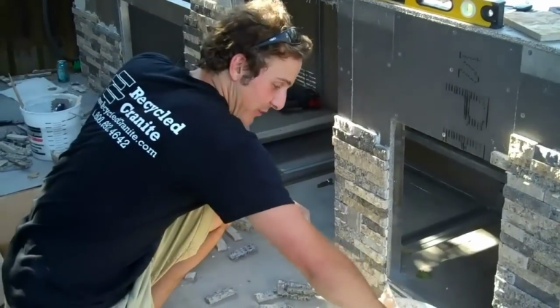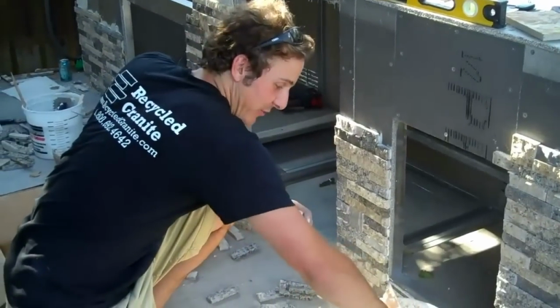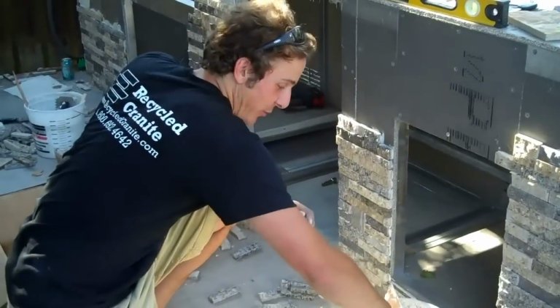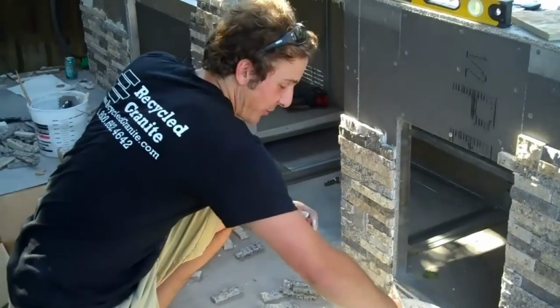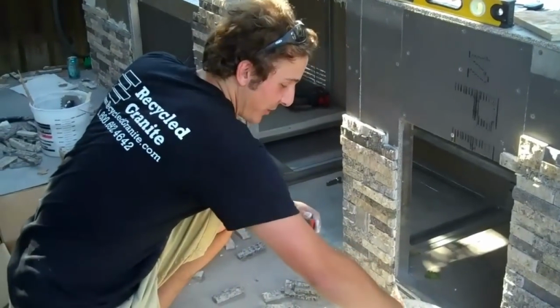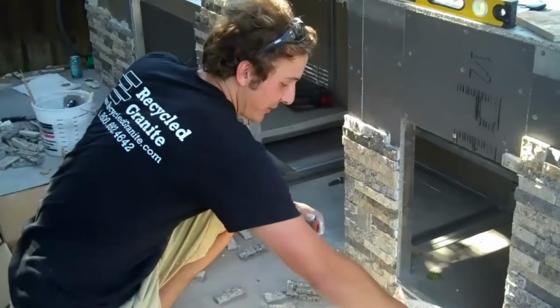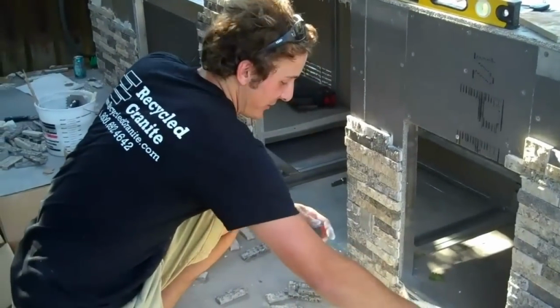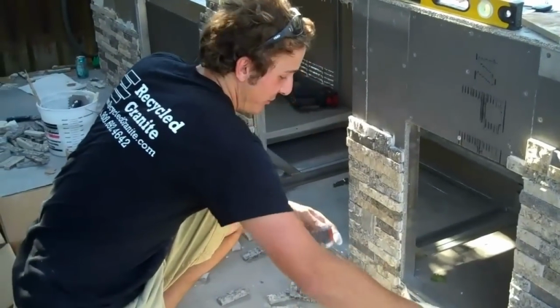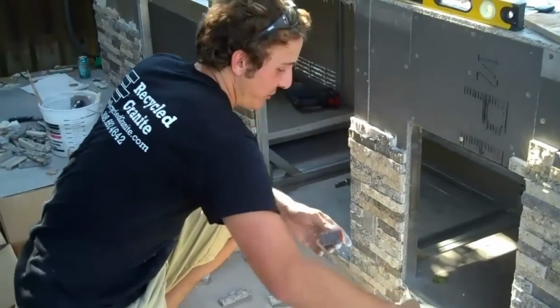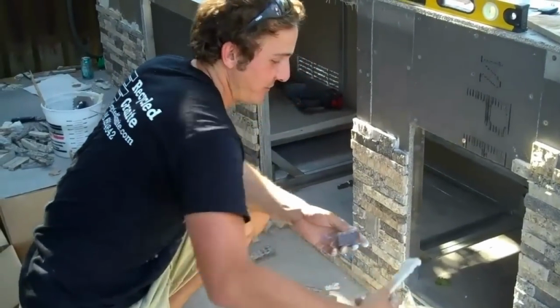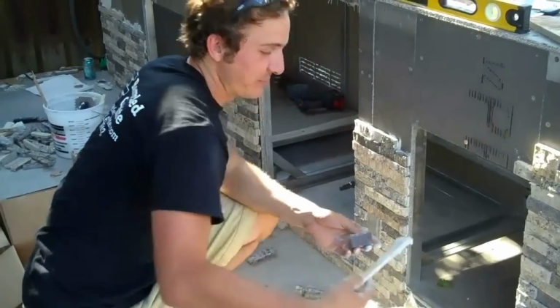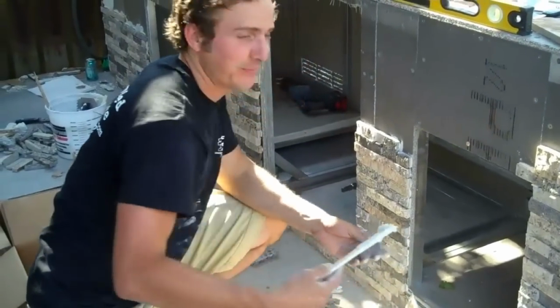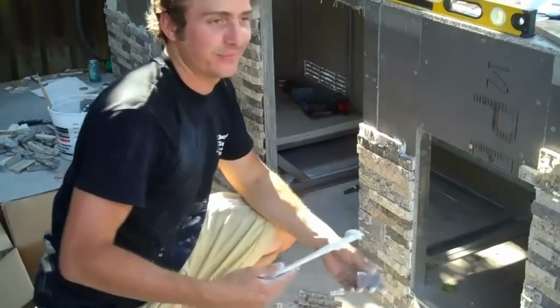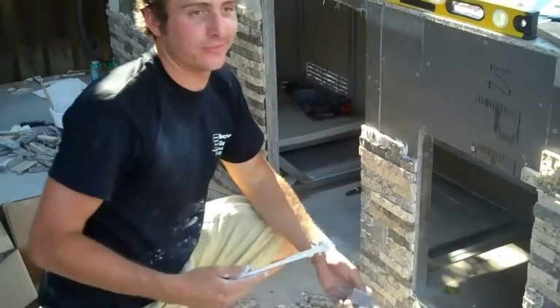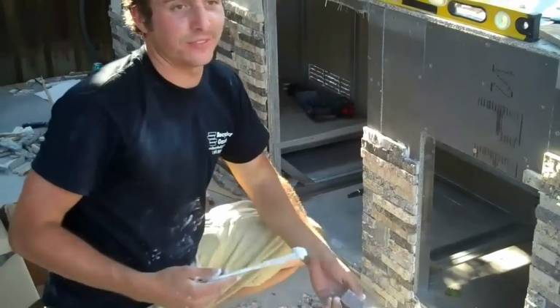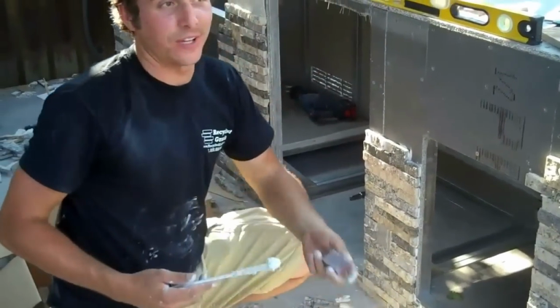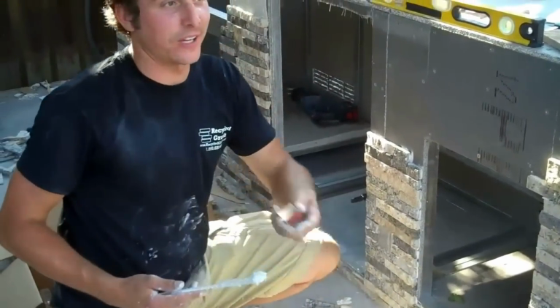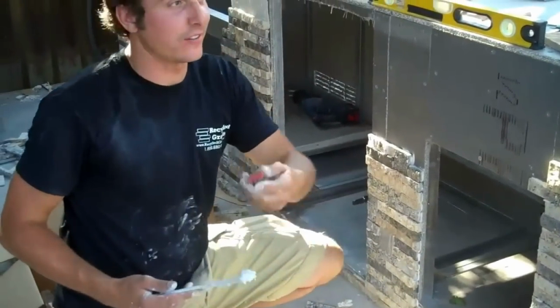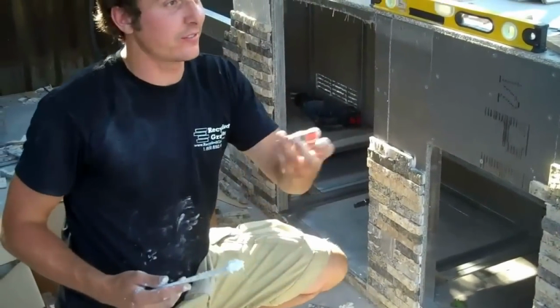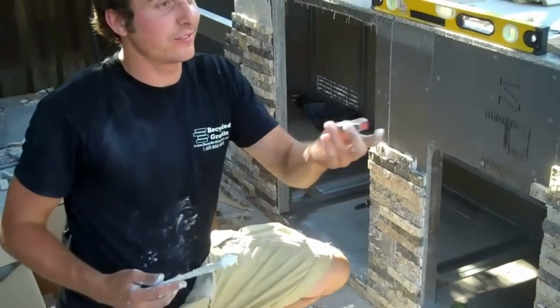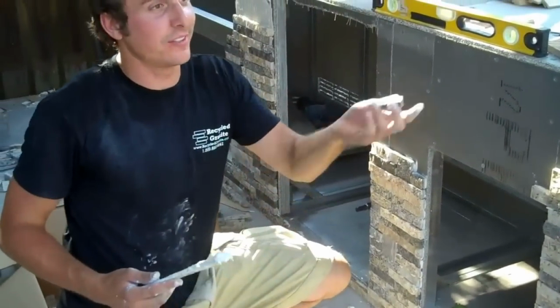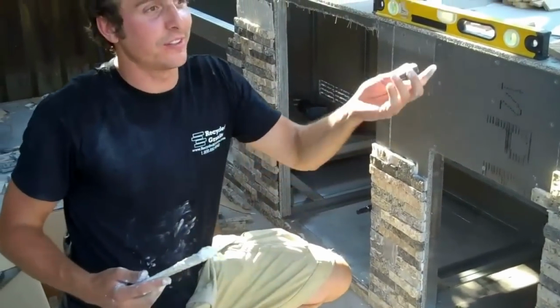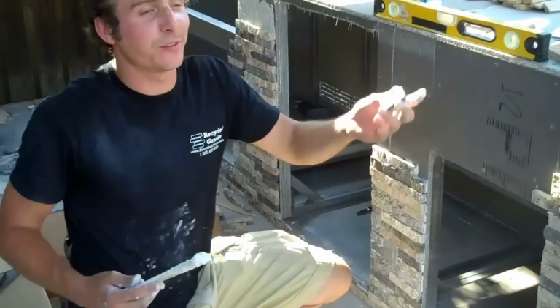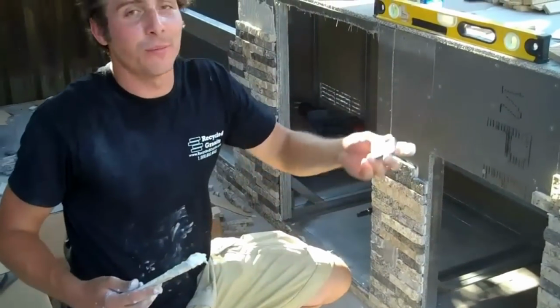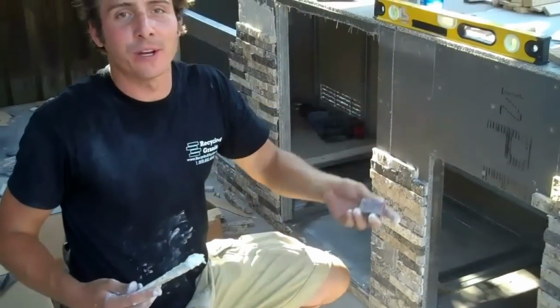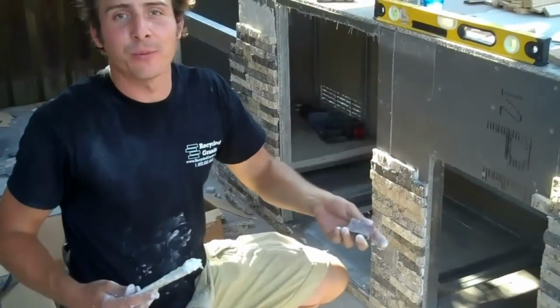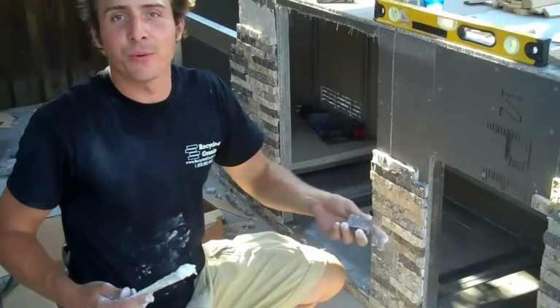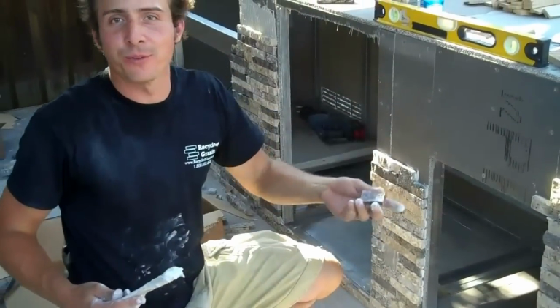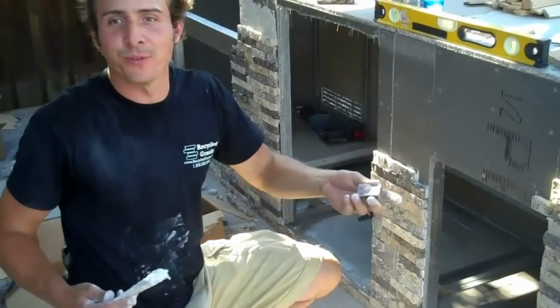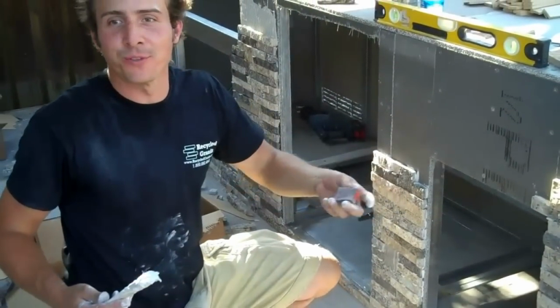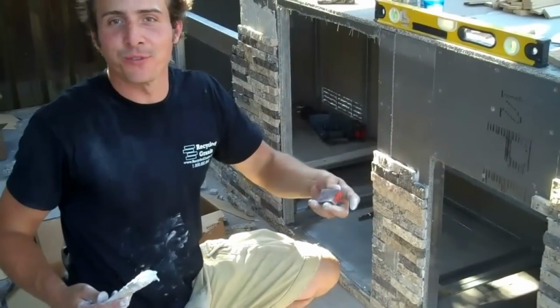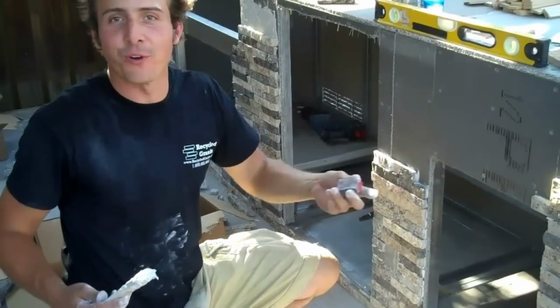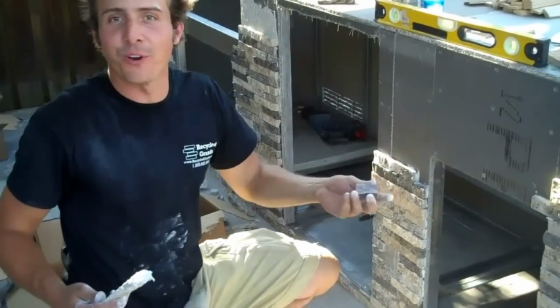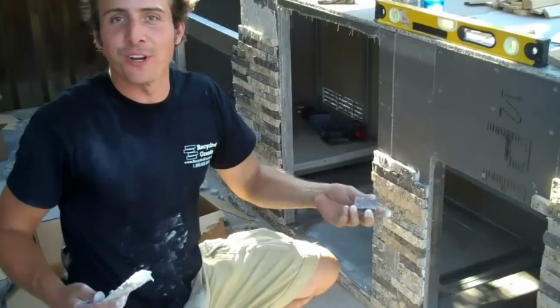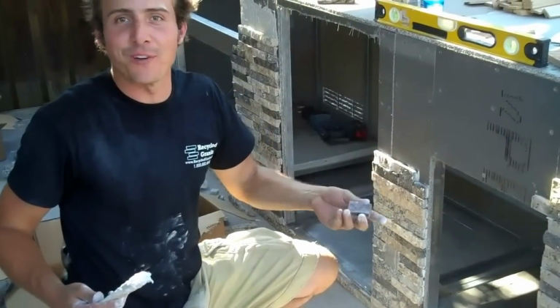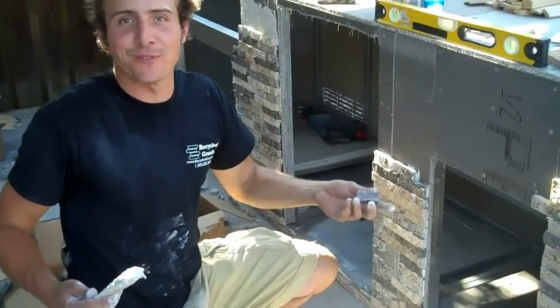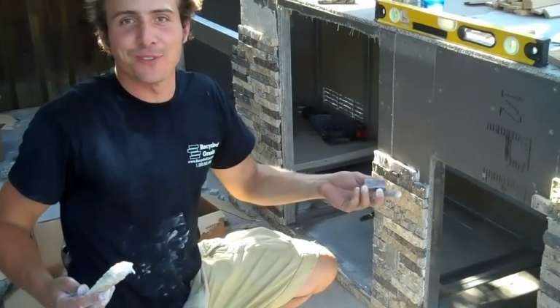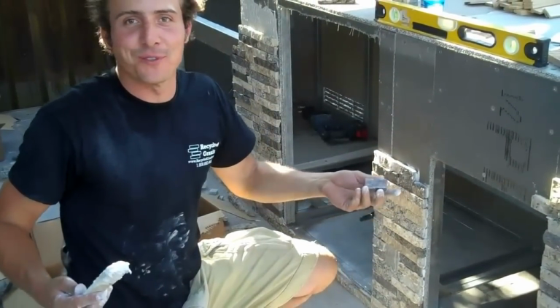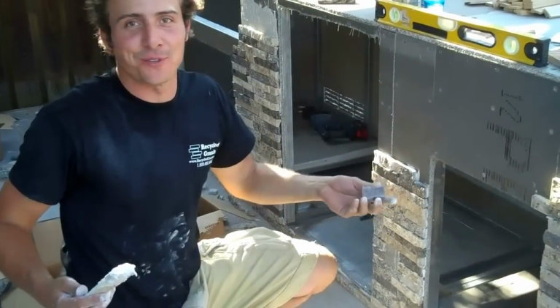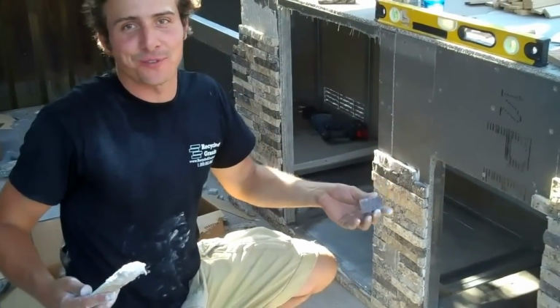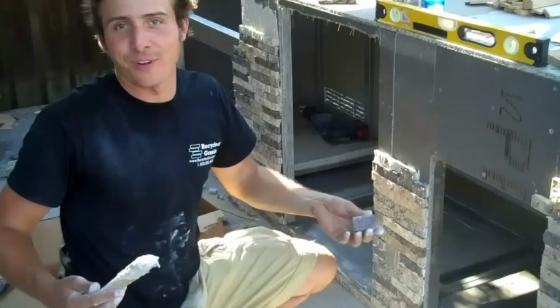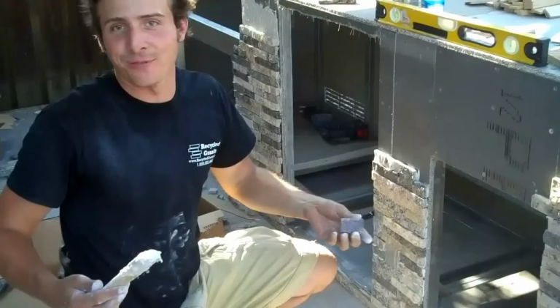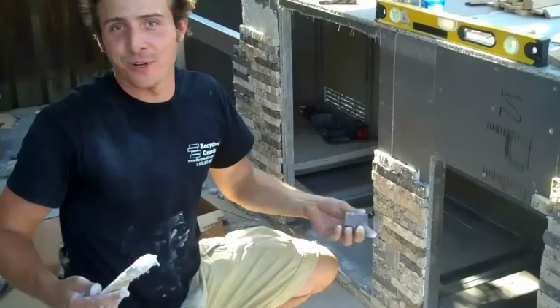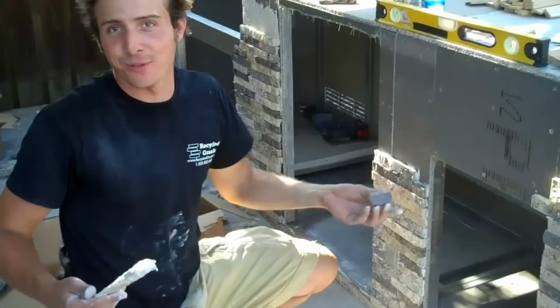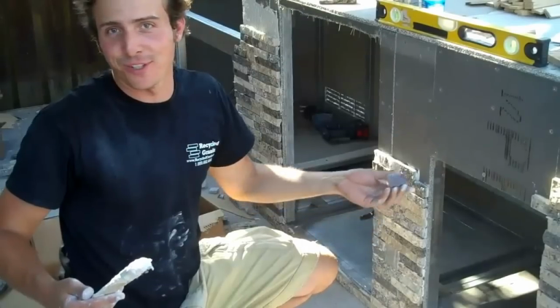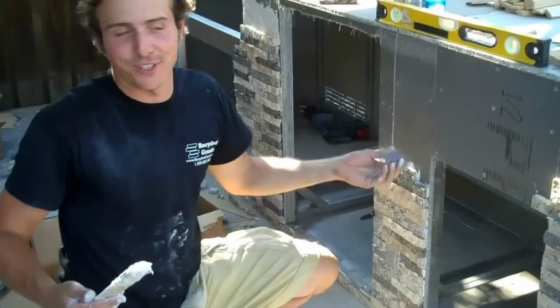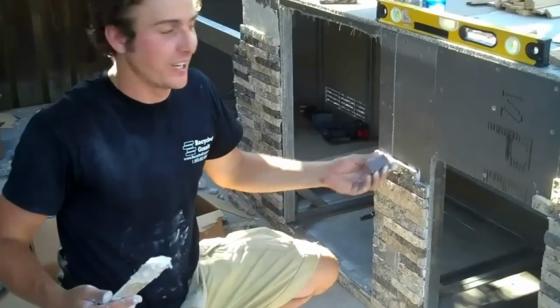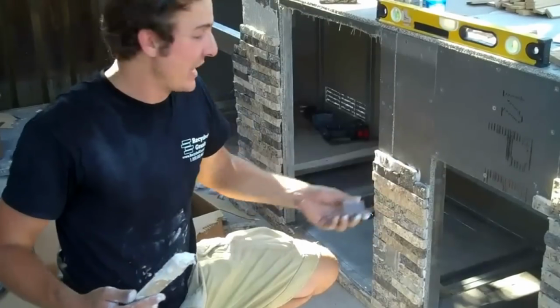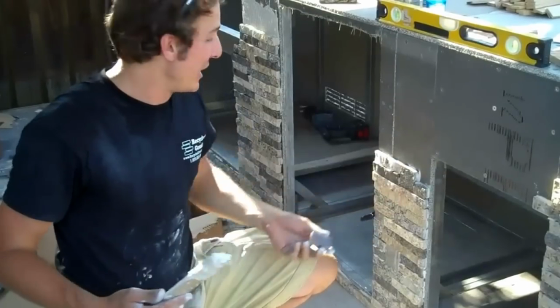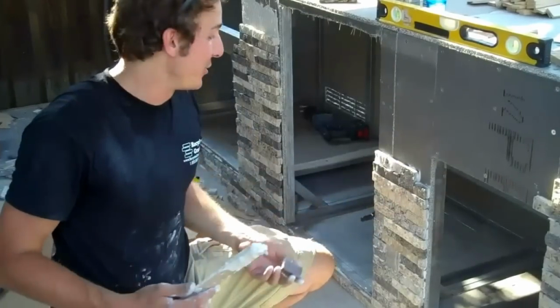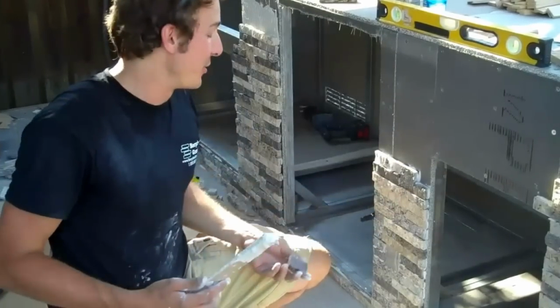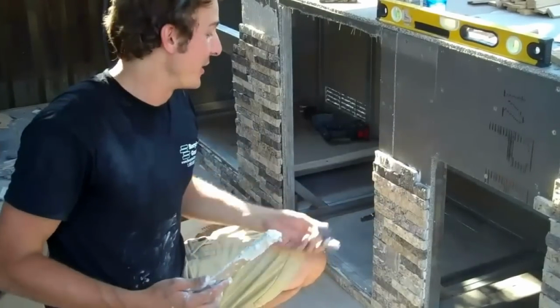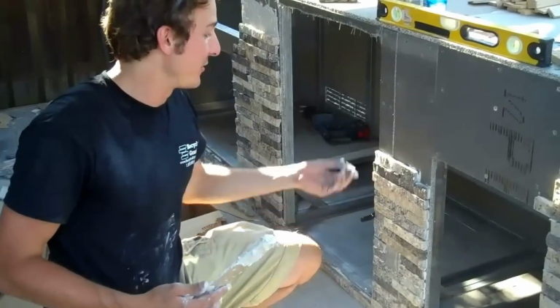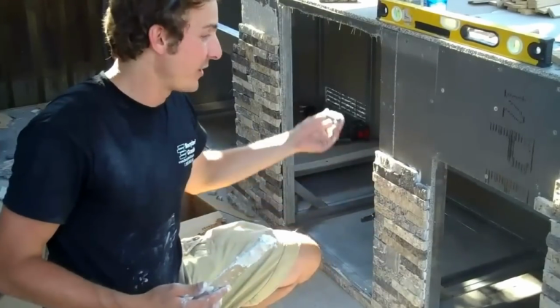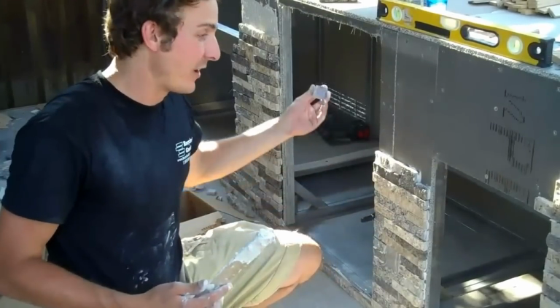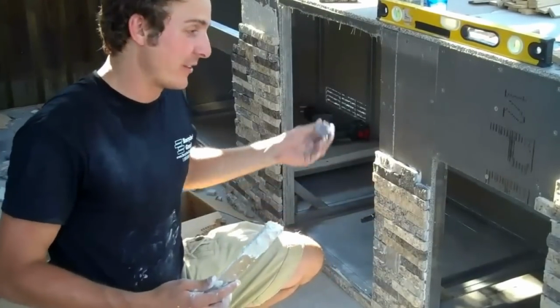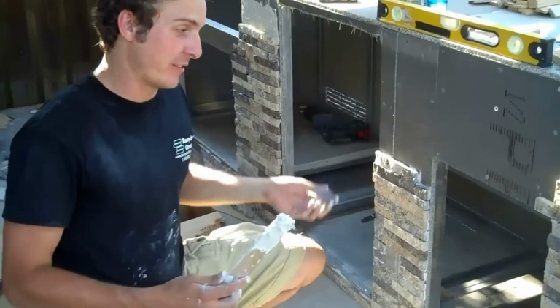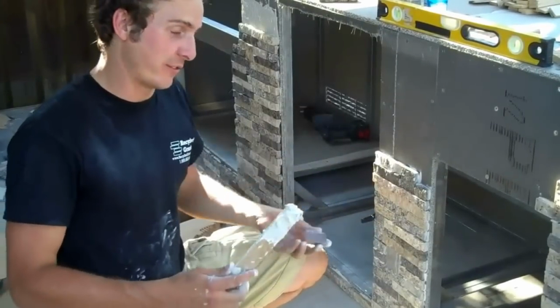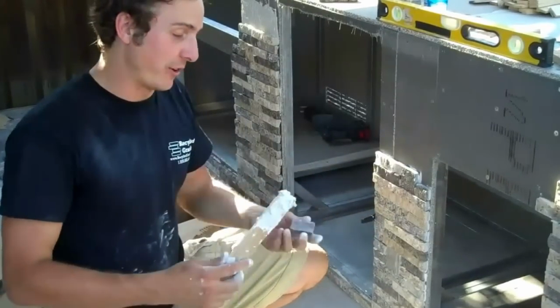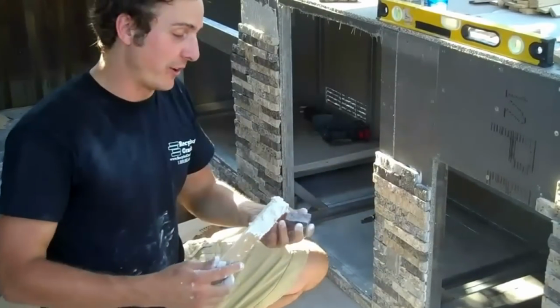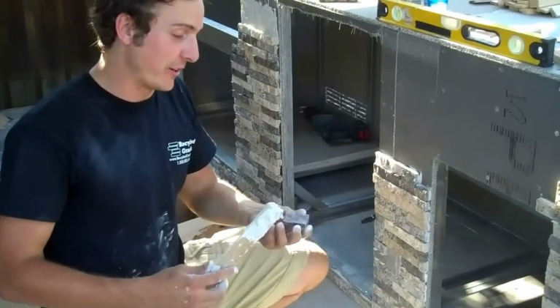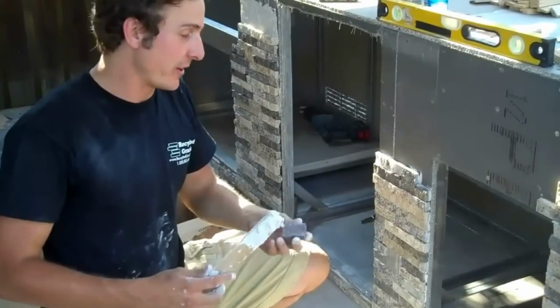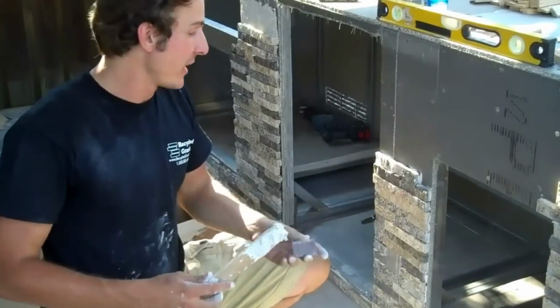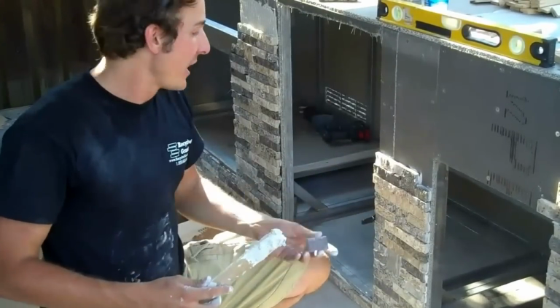We're doing the show right now. We're doing it ourselves. We're going to install this grill here.